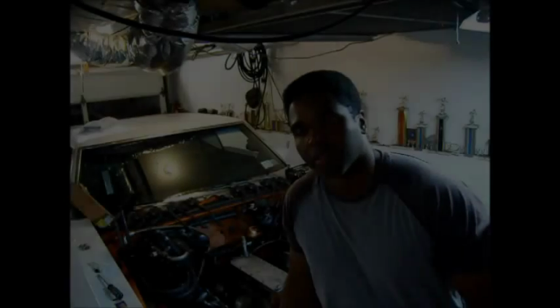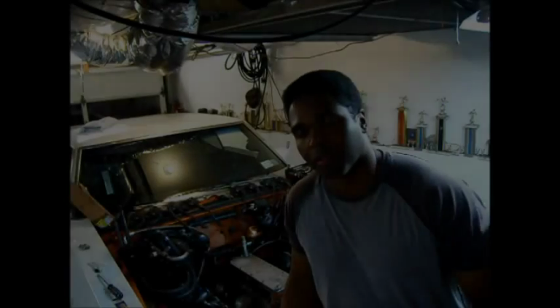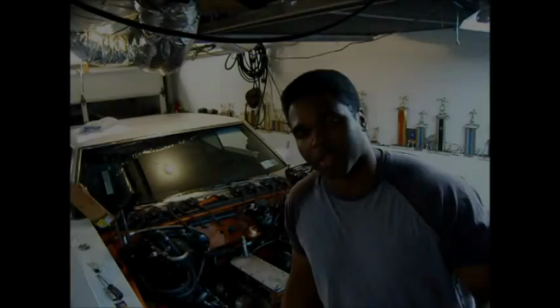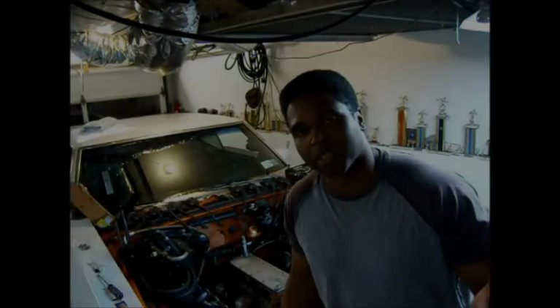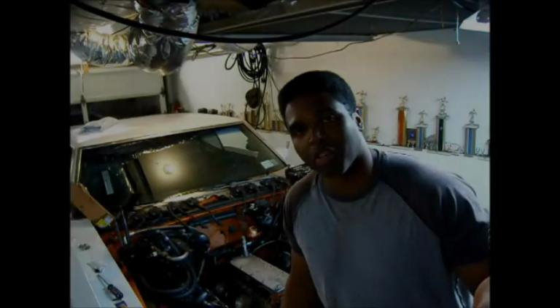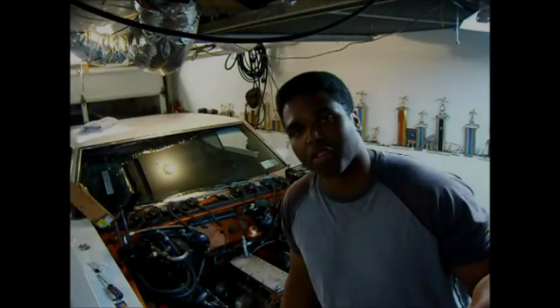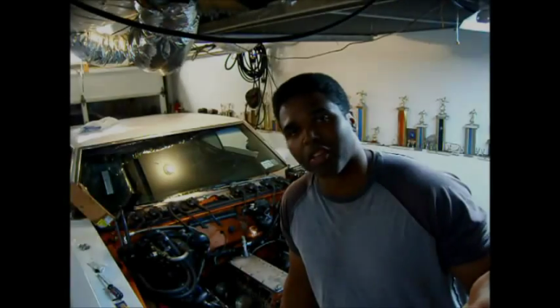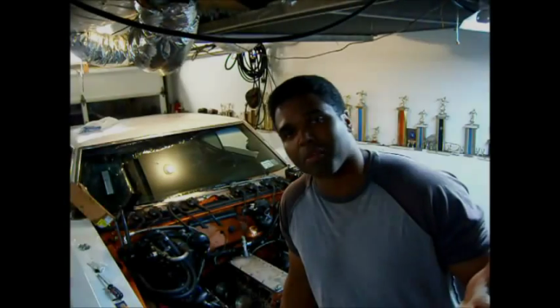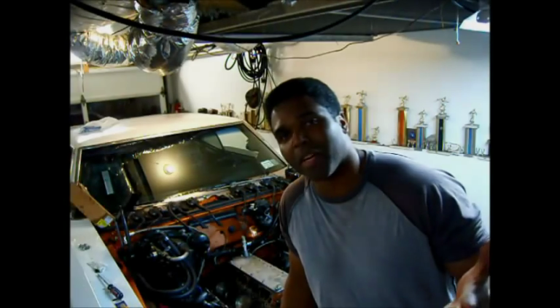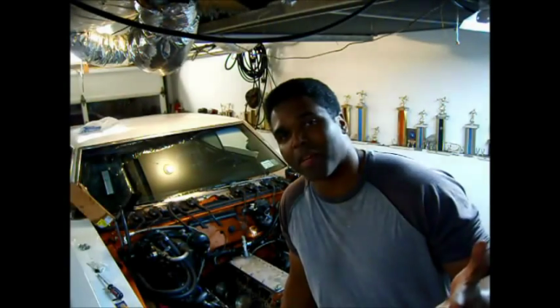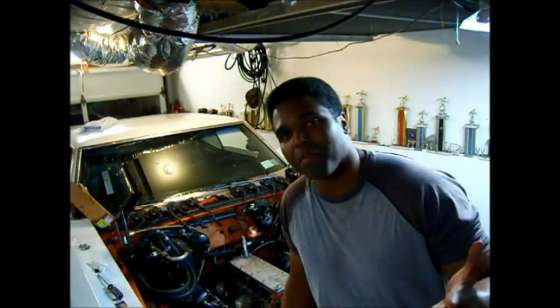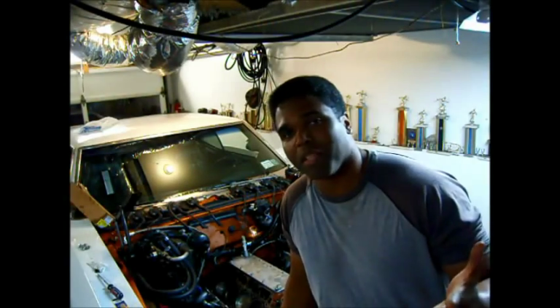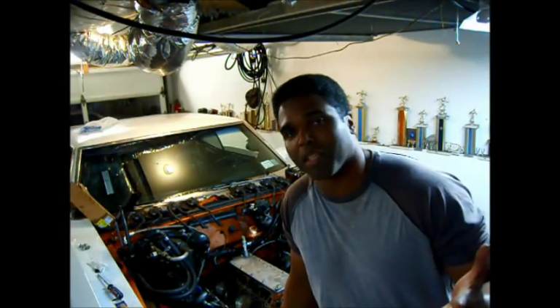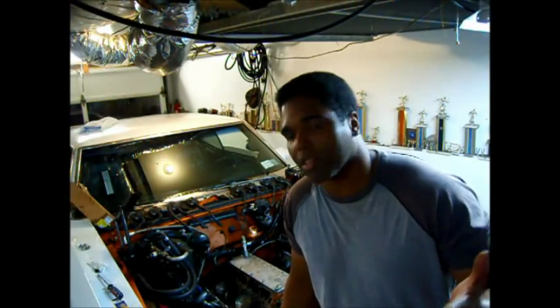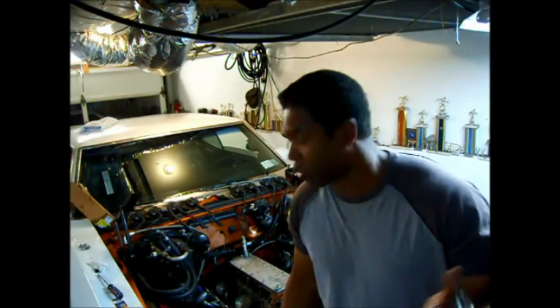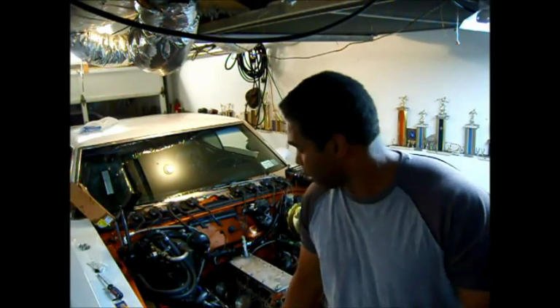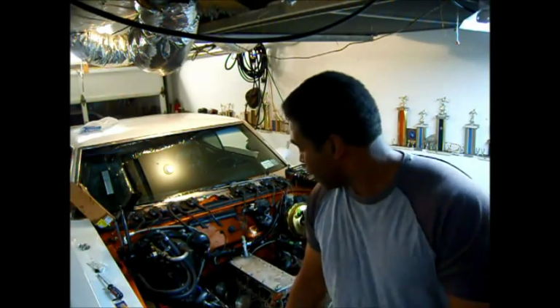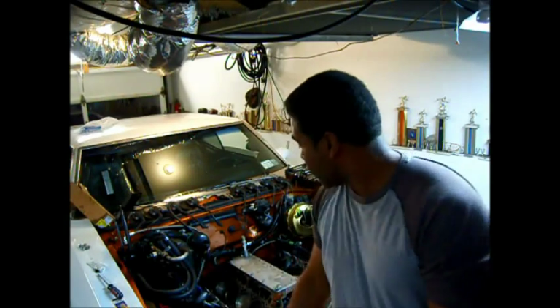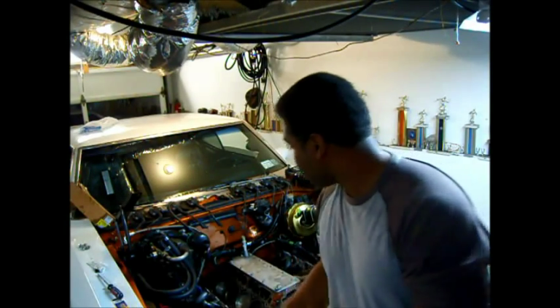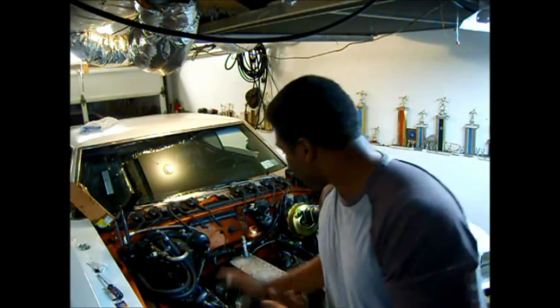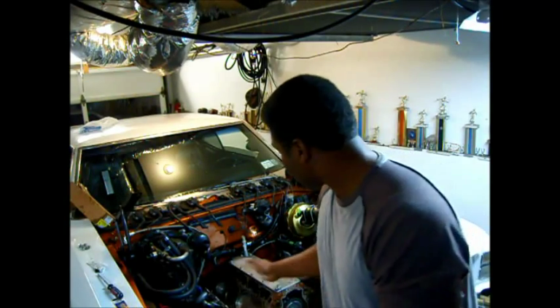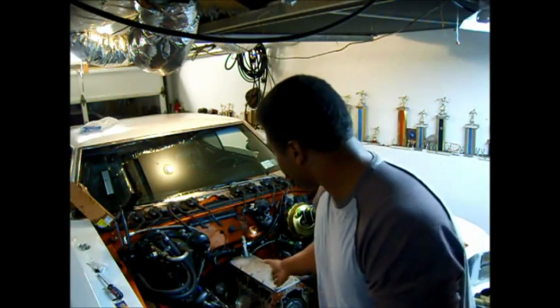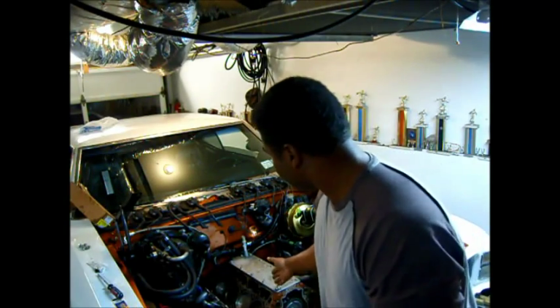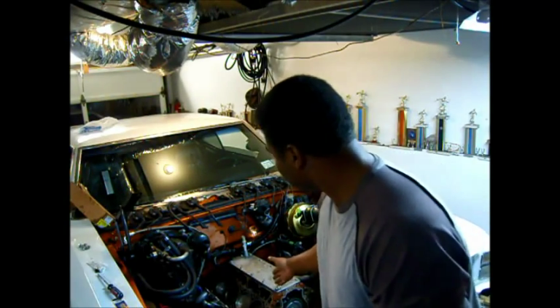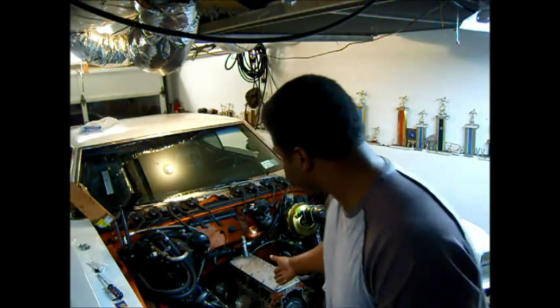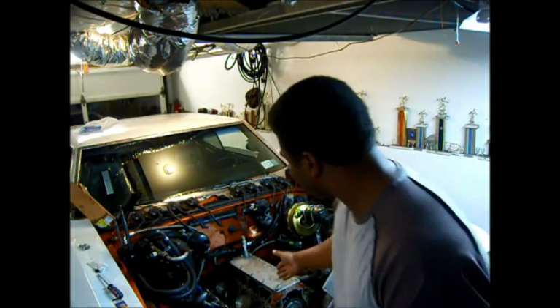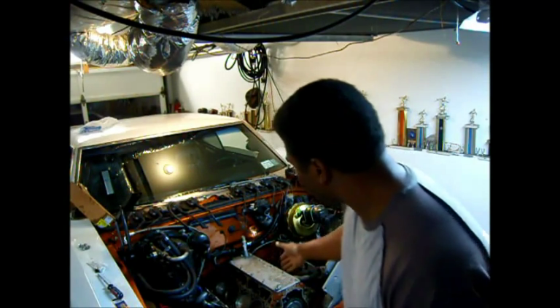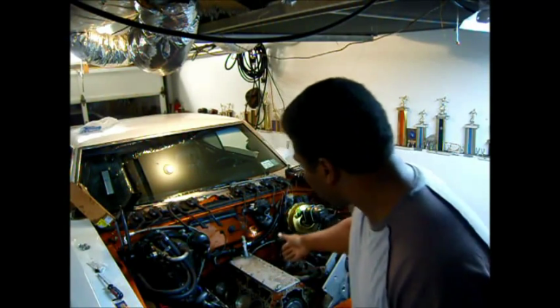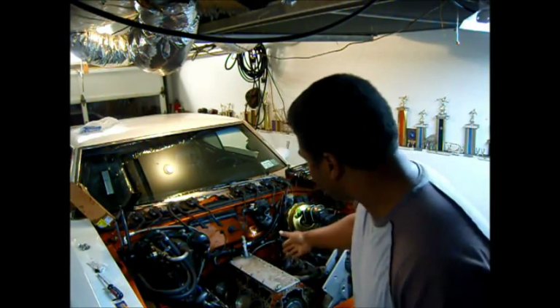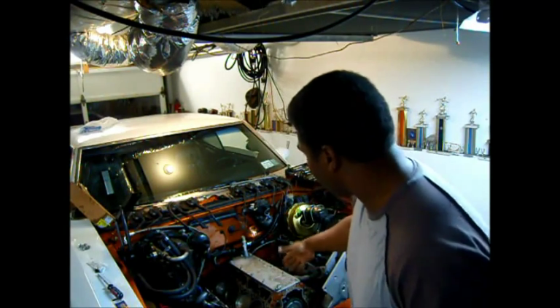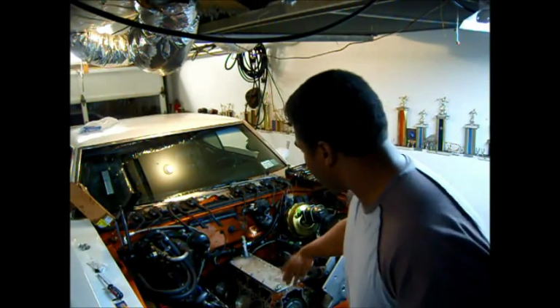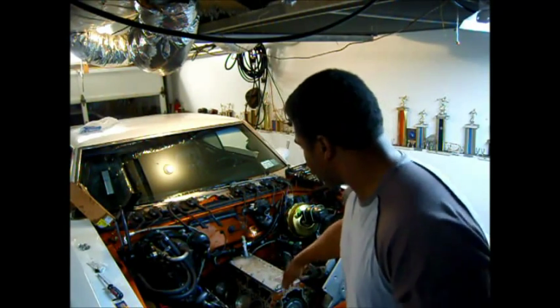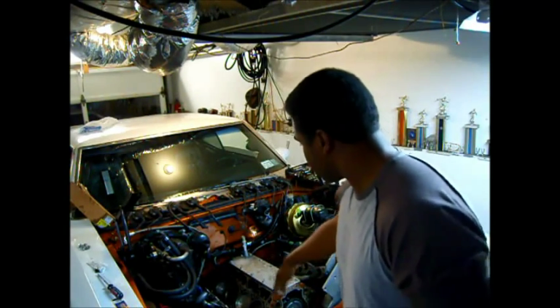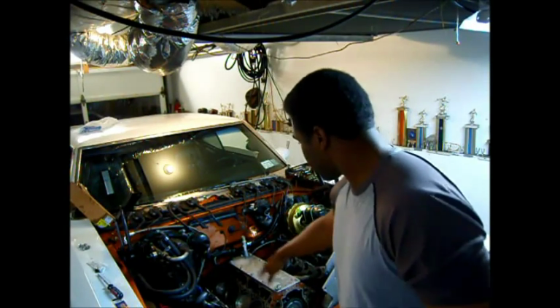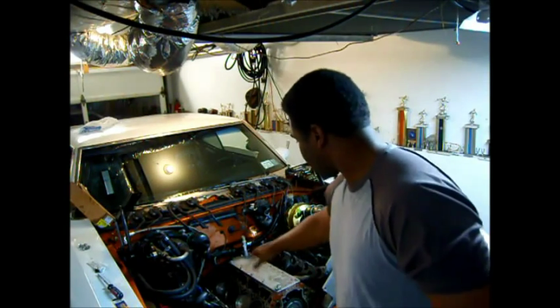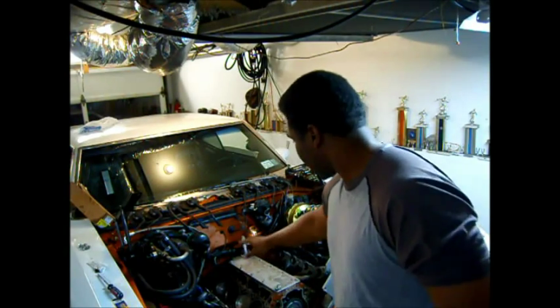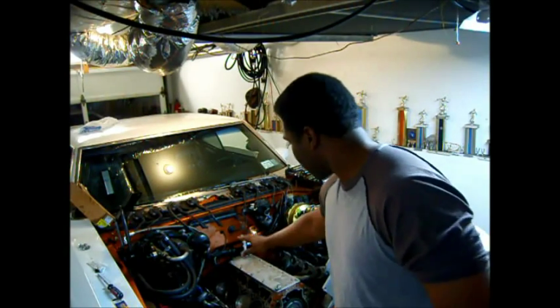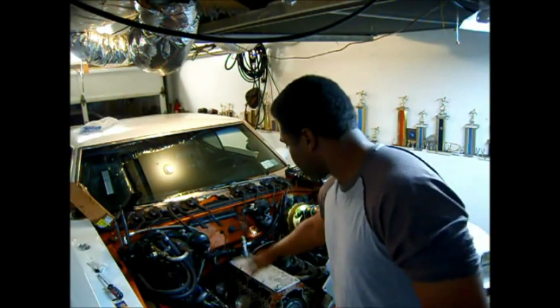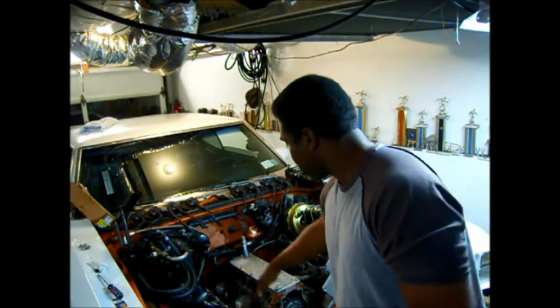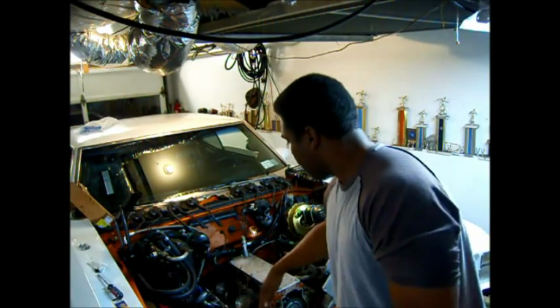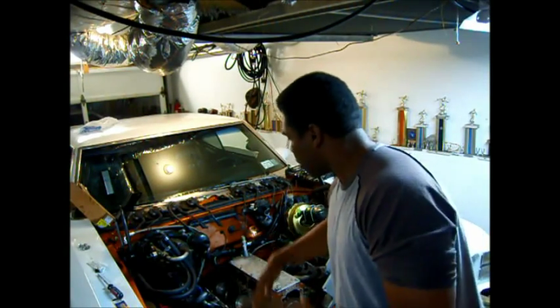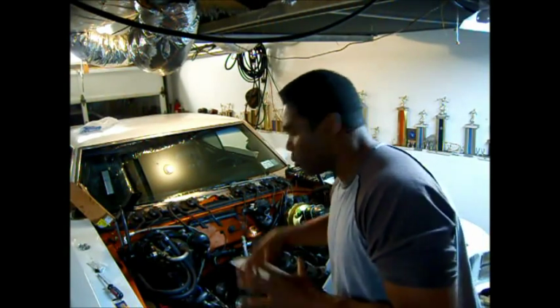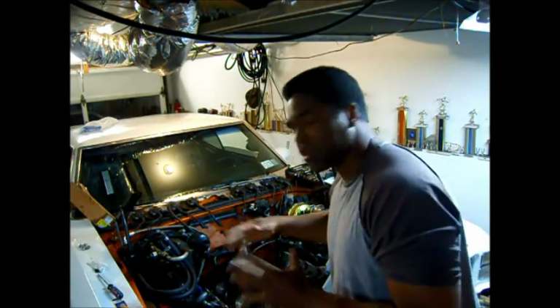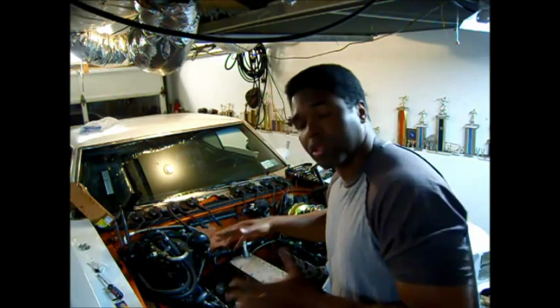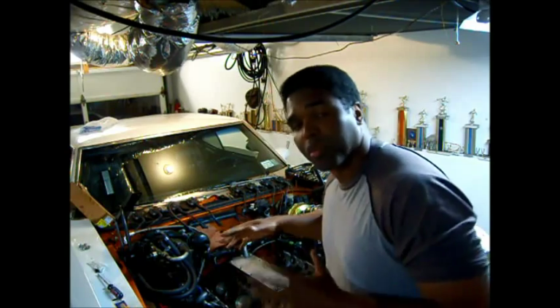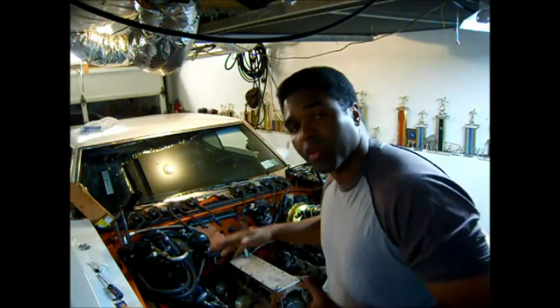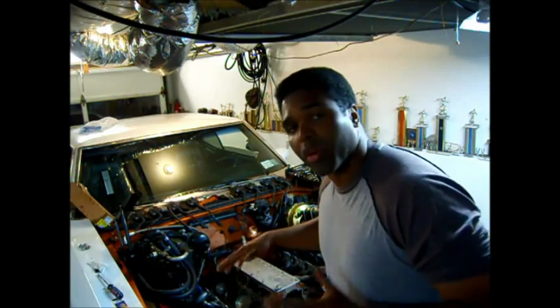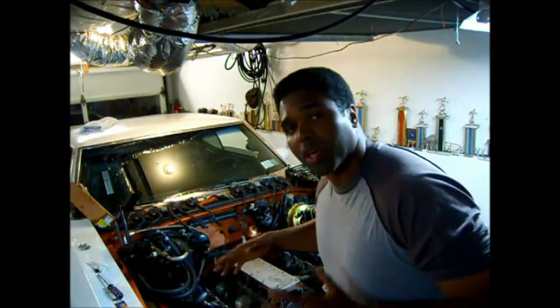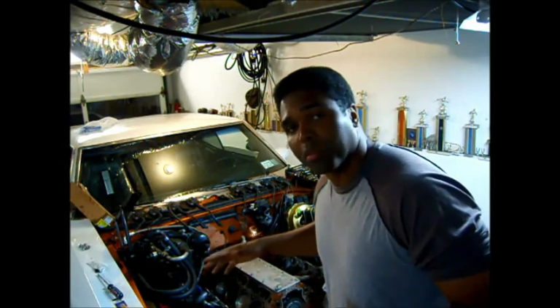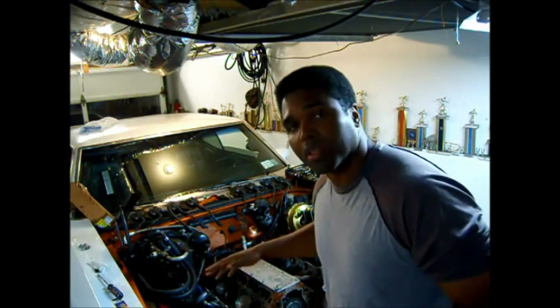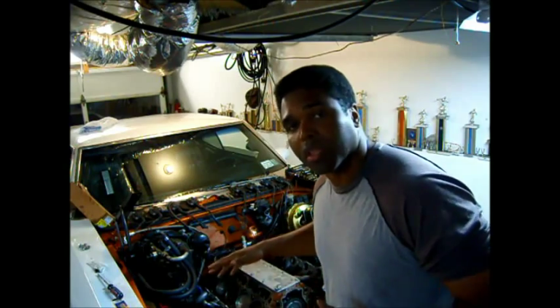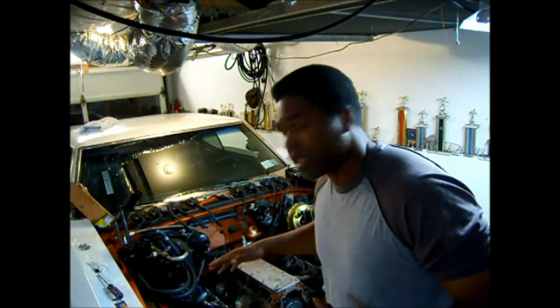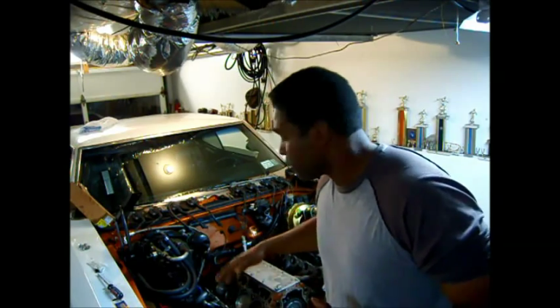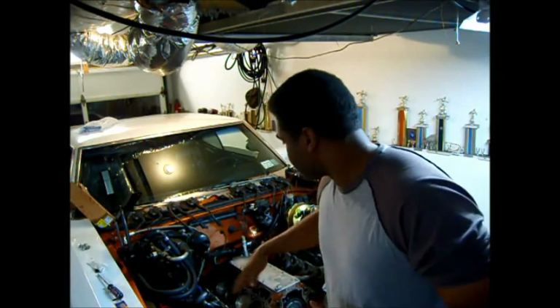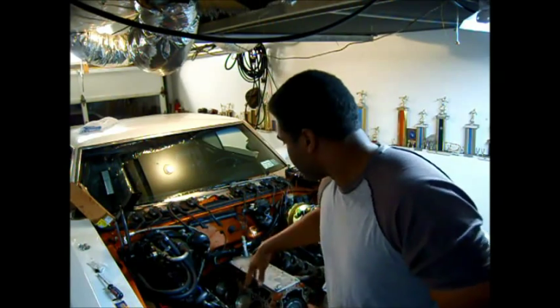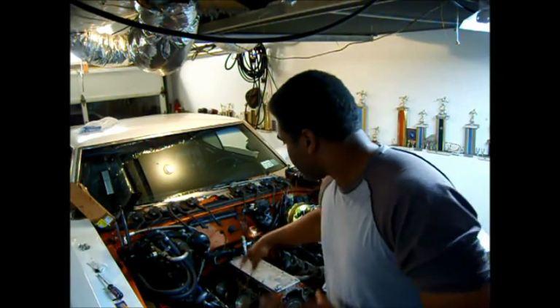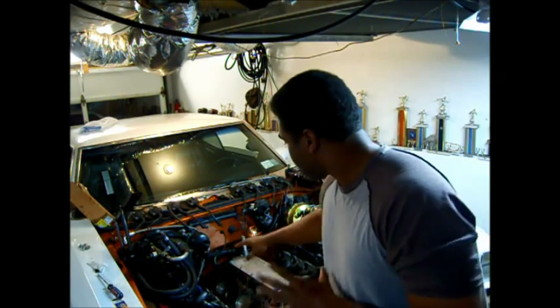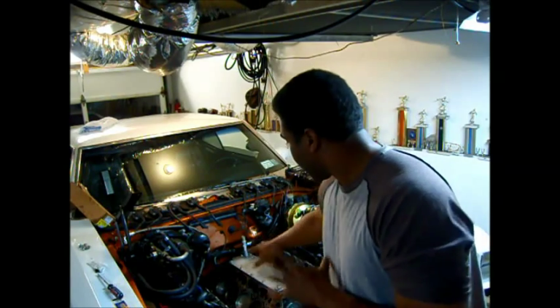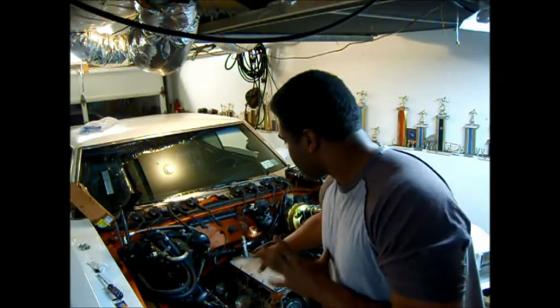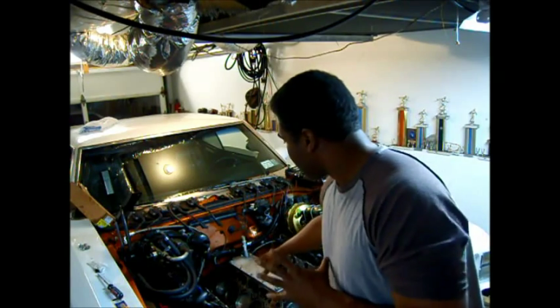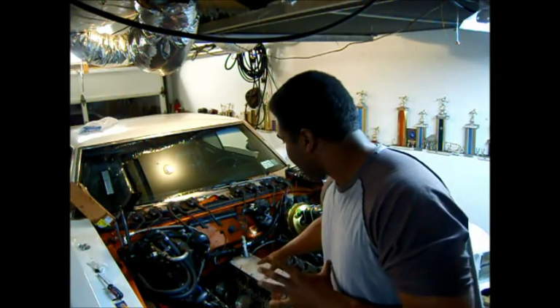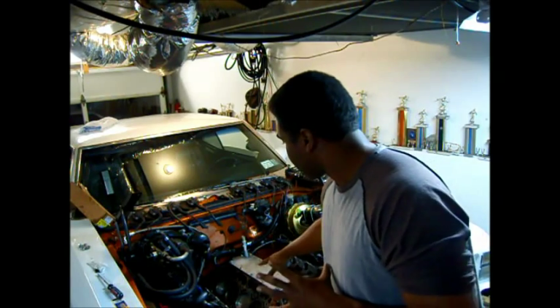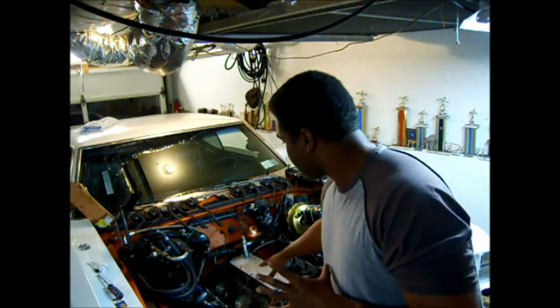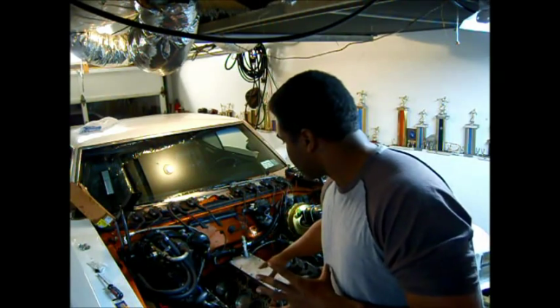What's going on my amigos? As you can see, my engine is just about clean. I'm almost to the point where I'm going to put the heads back on.